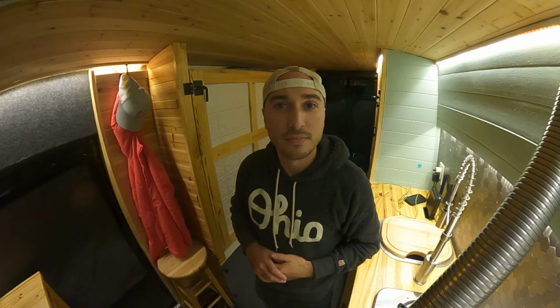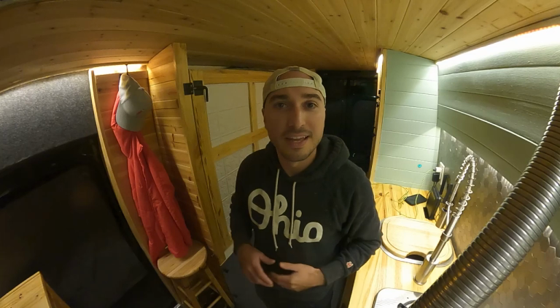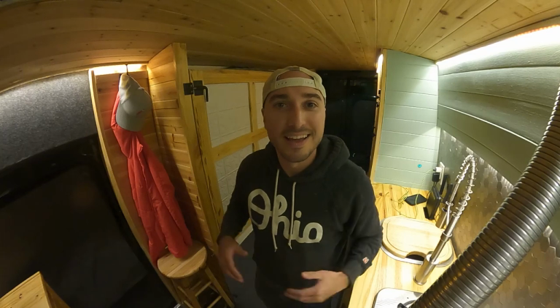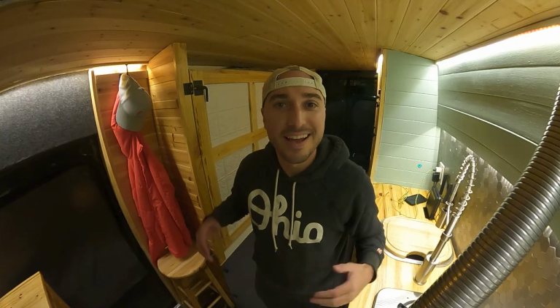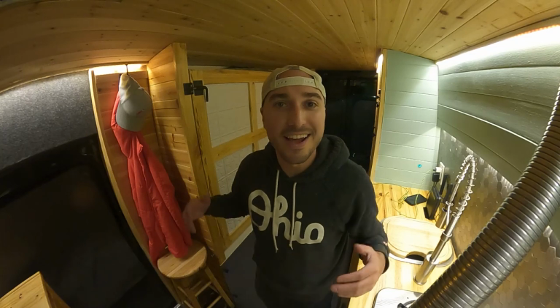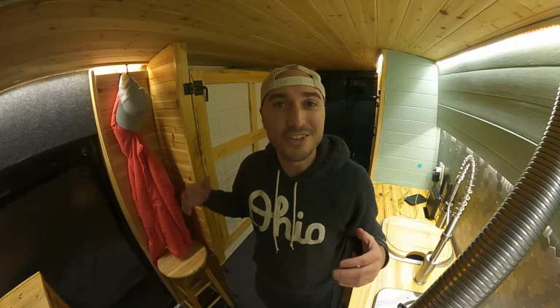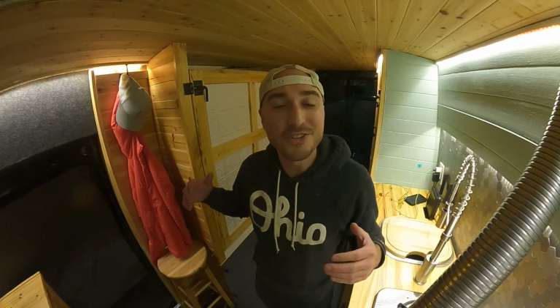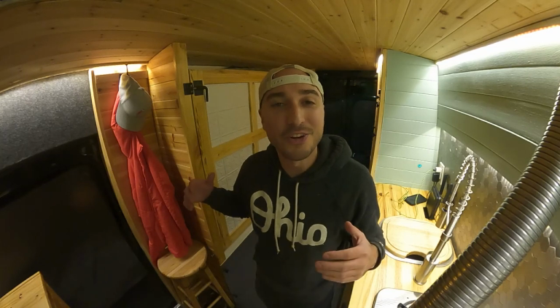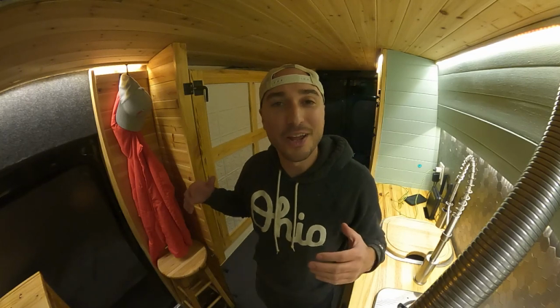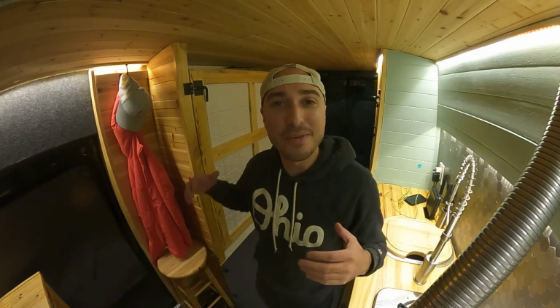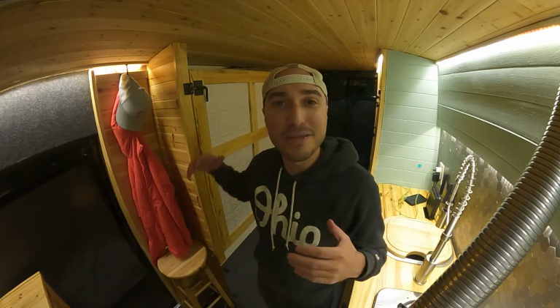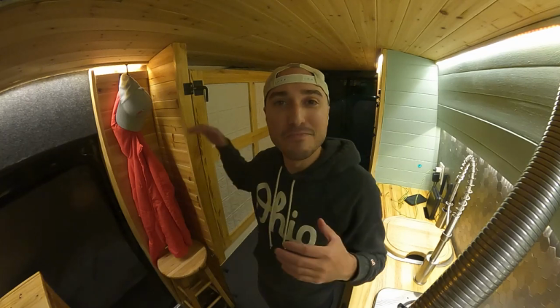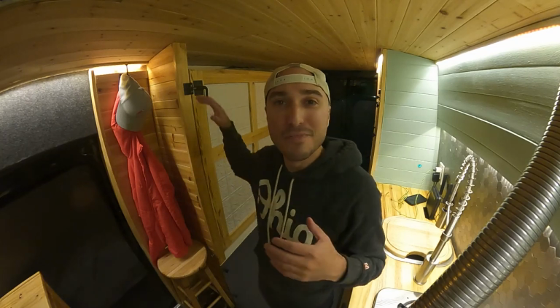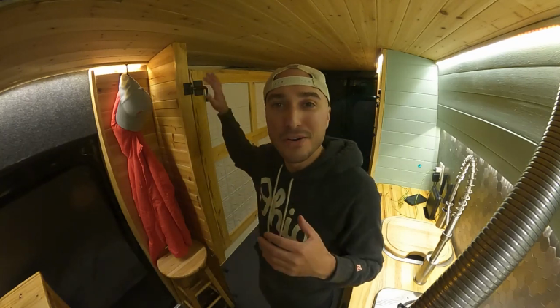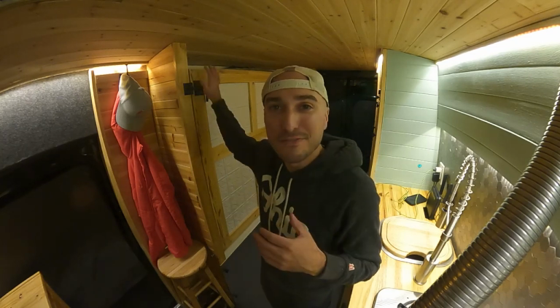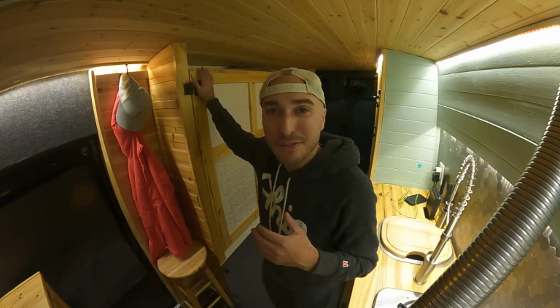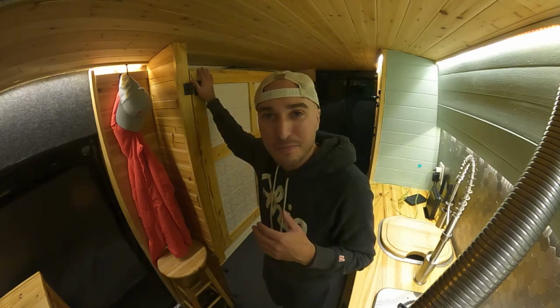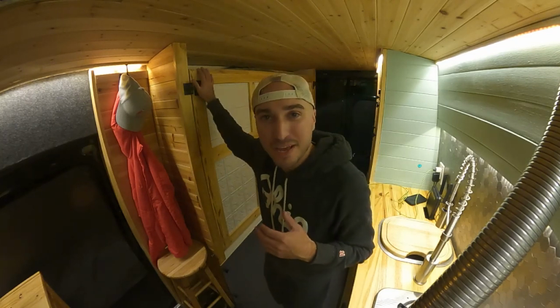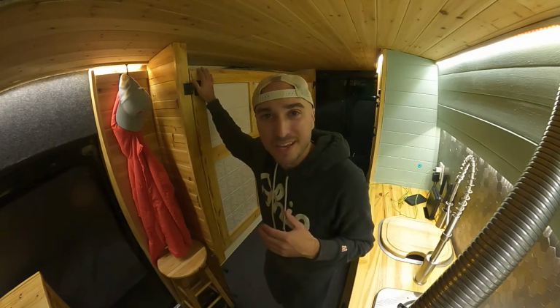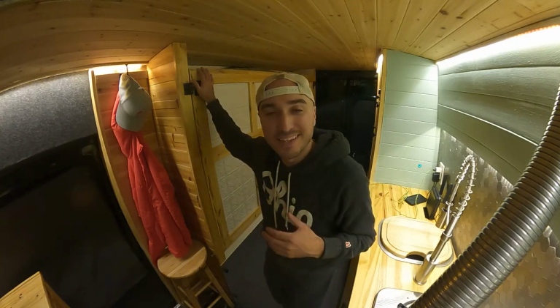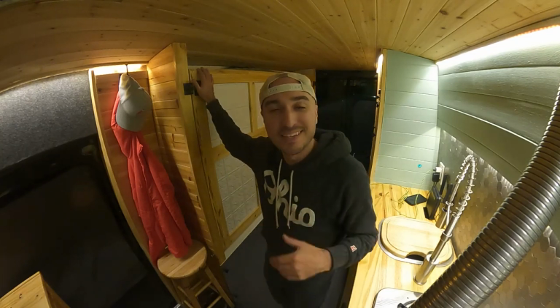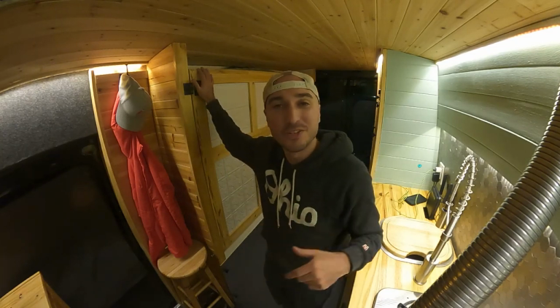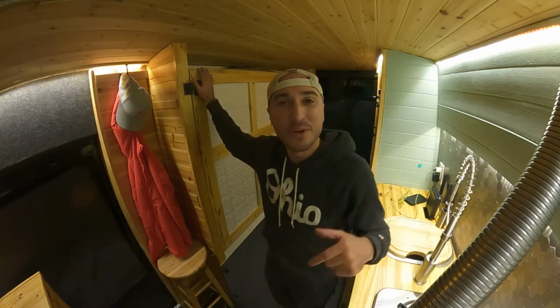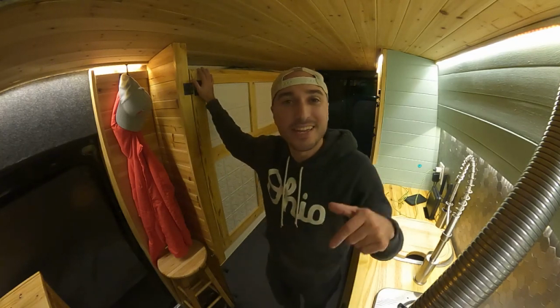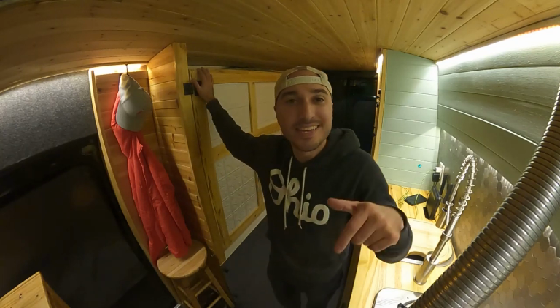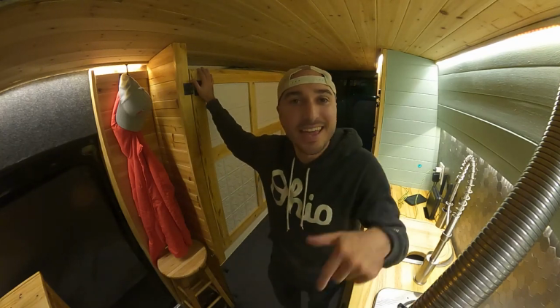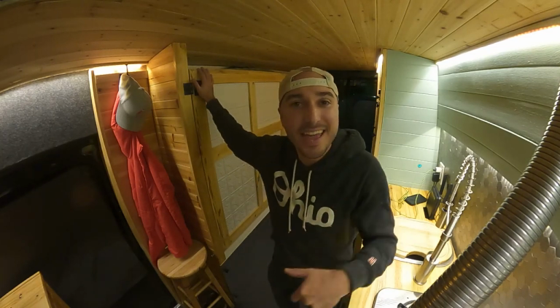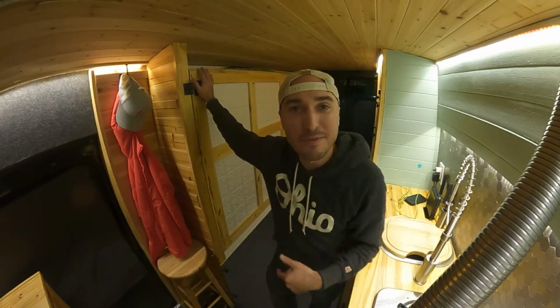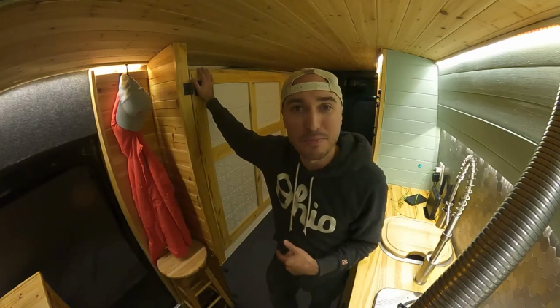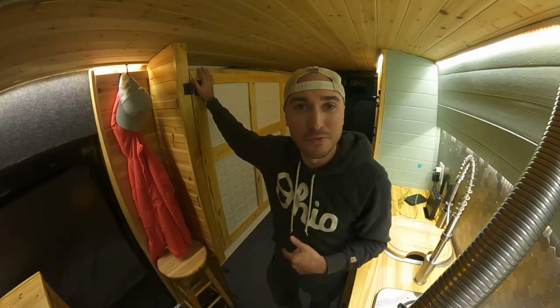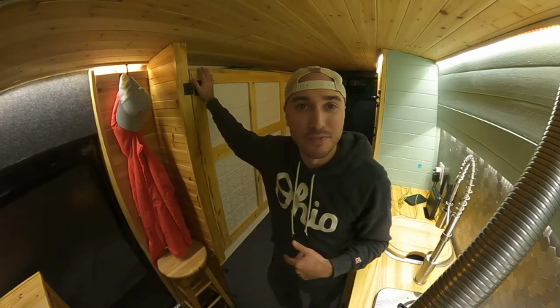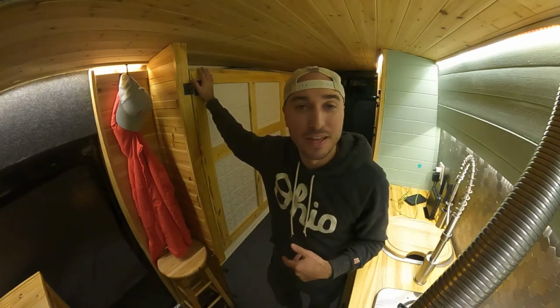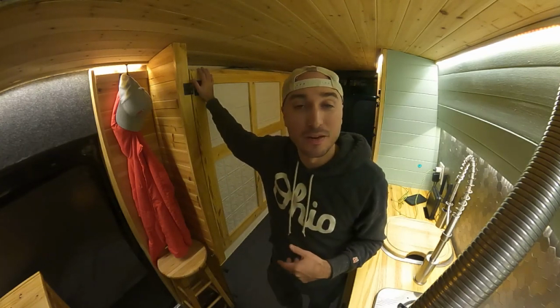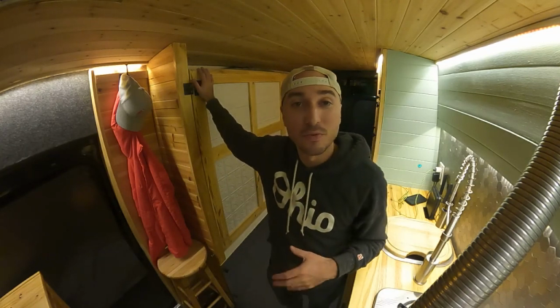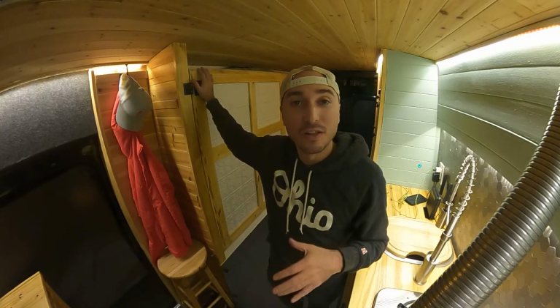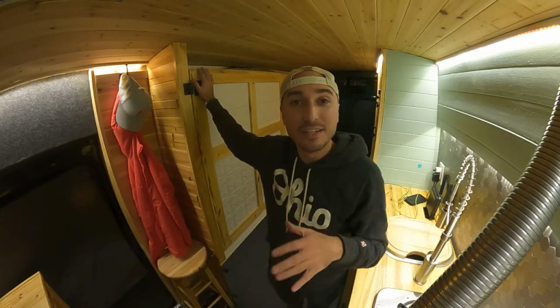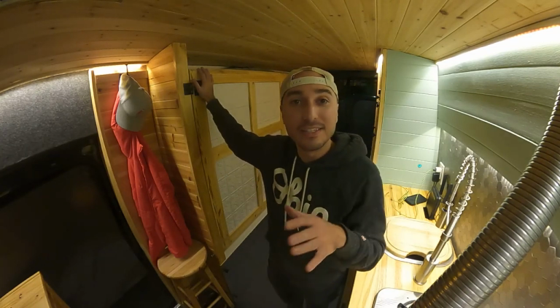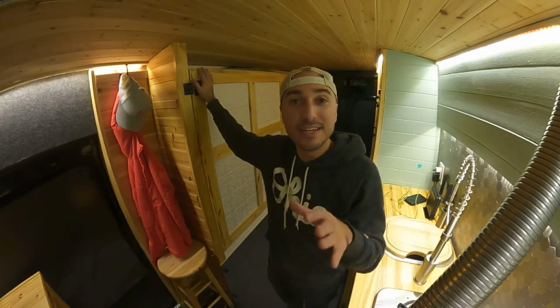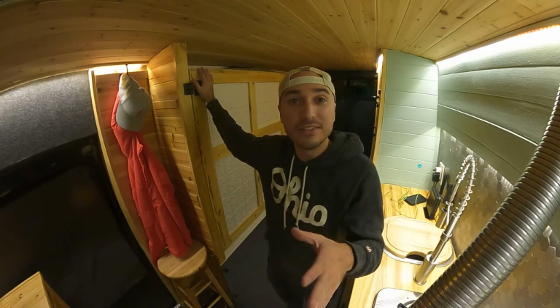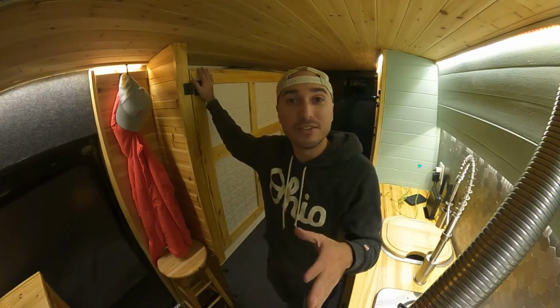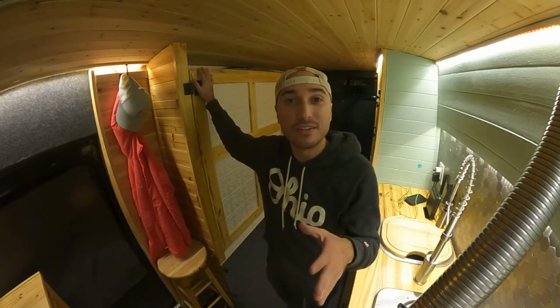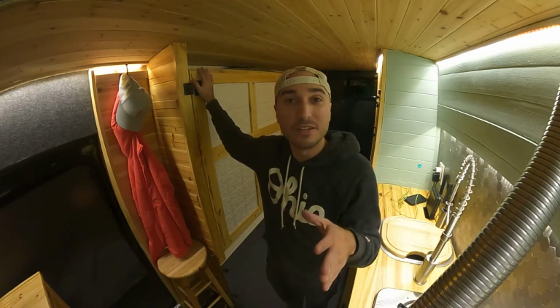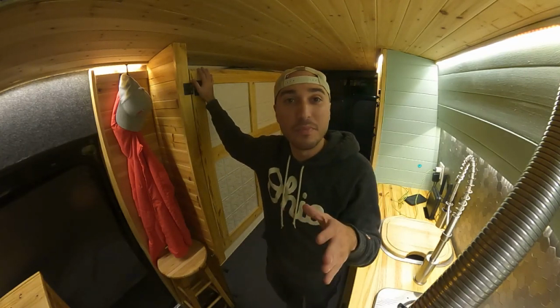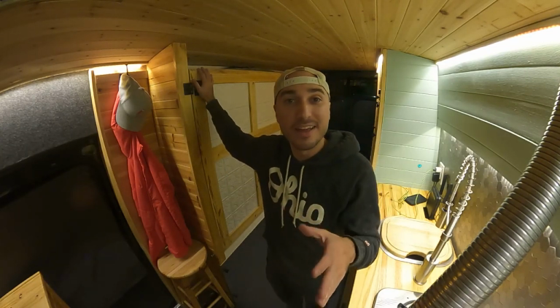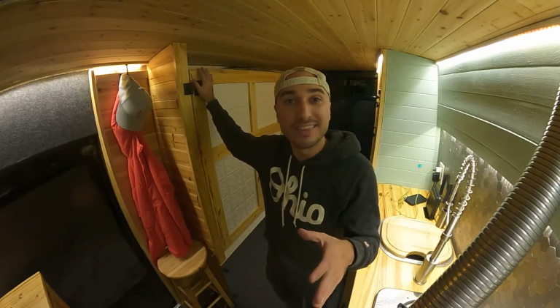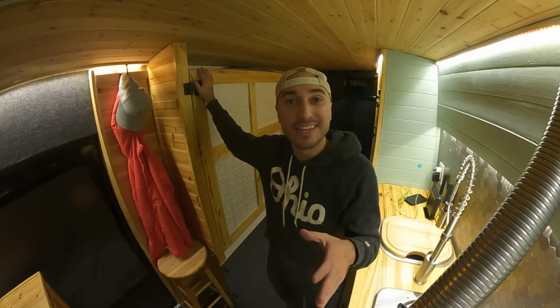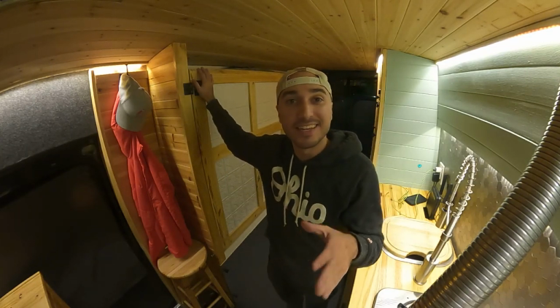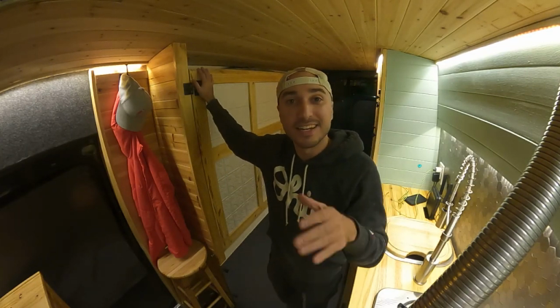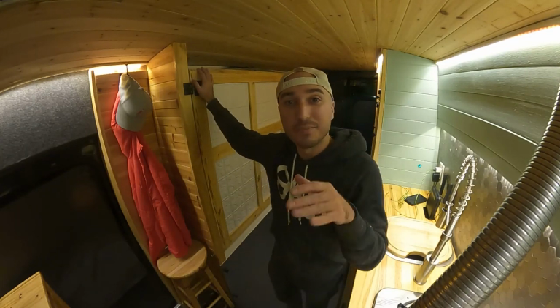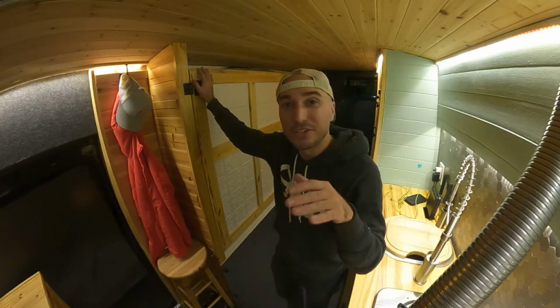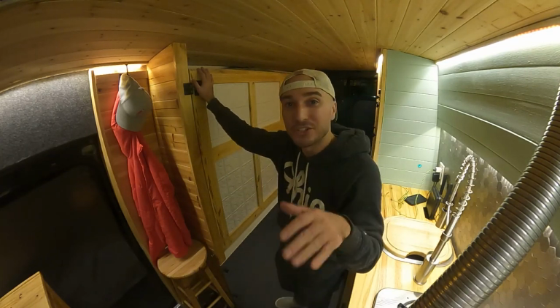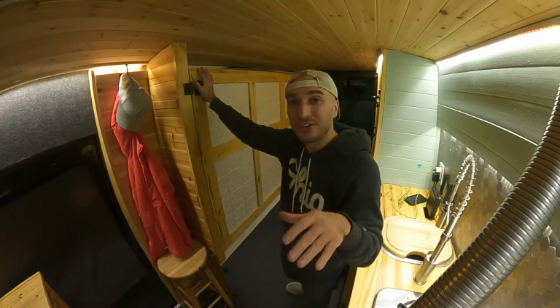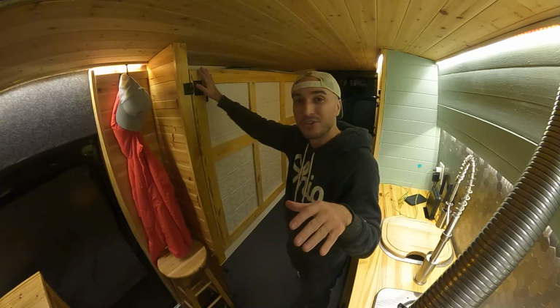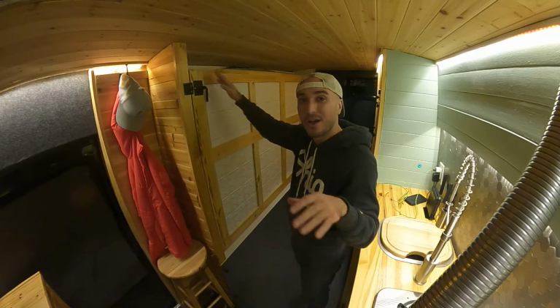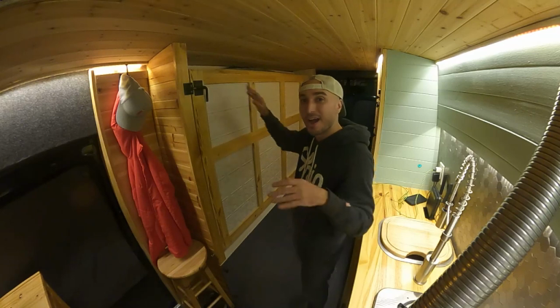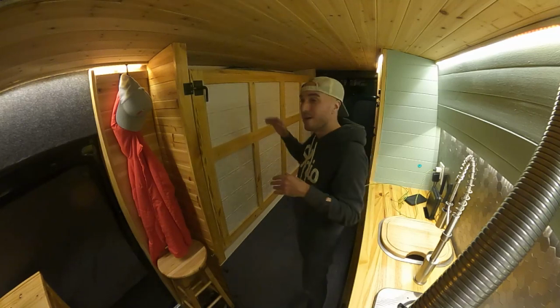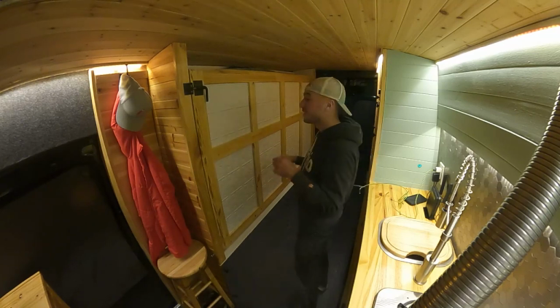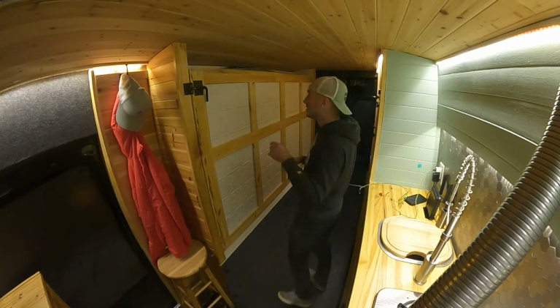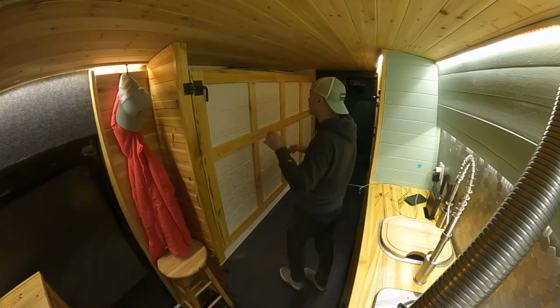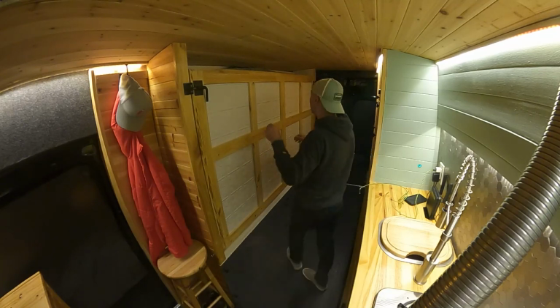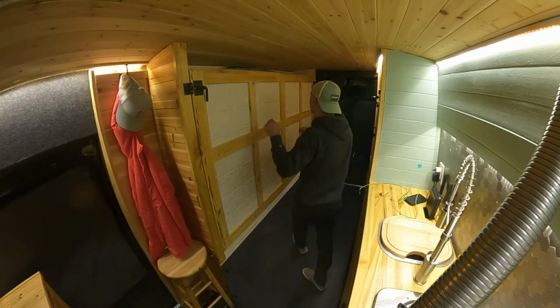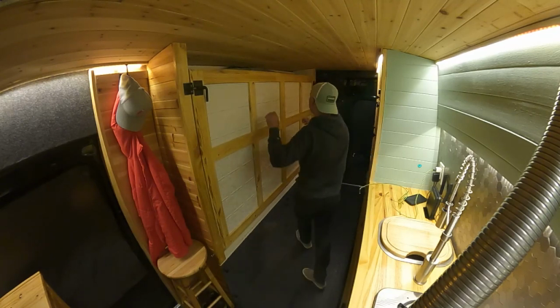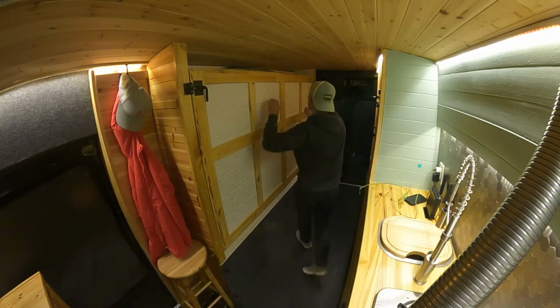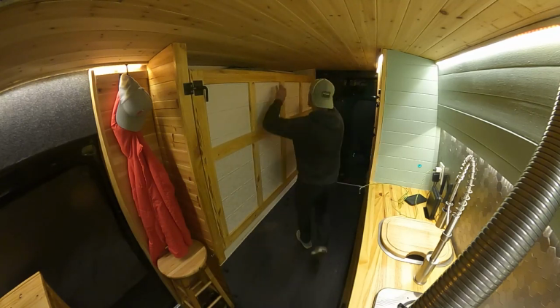How do you cram a Murphy bed into a camper van? It's easier than you might think, and I'm going to show you how in this video.